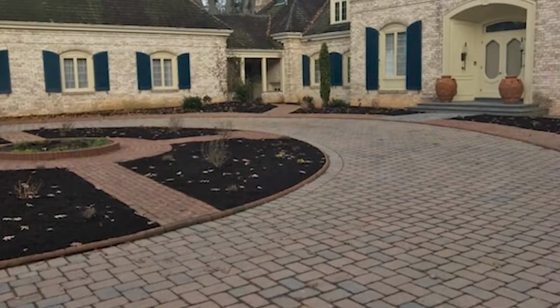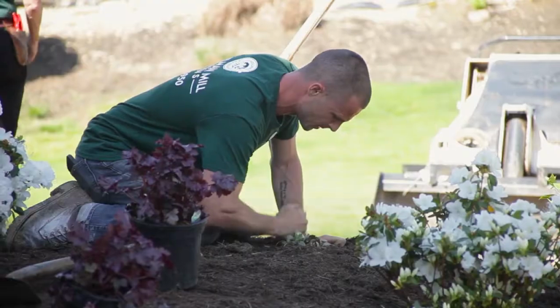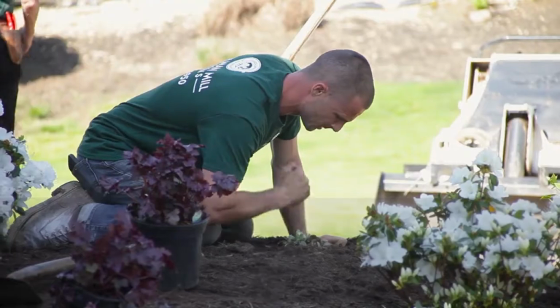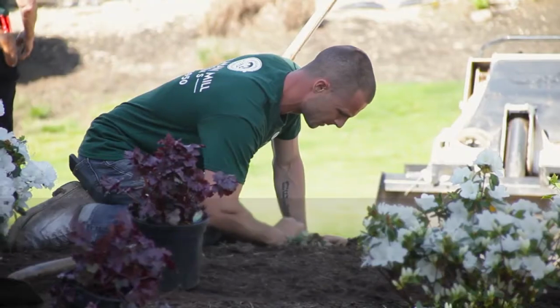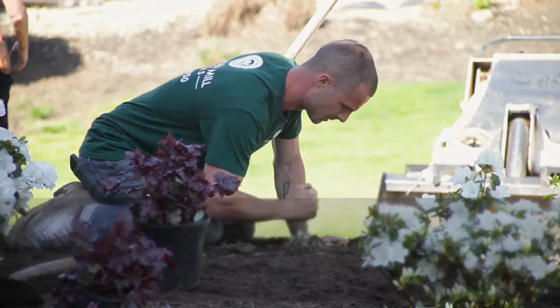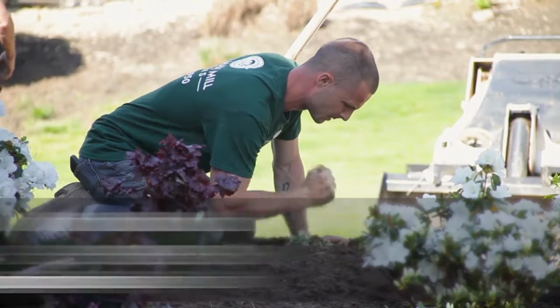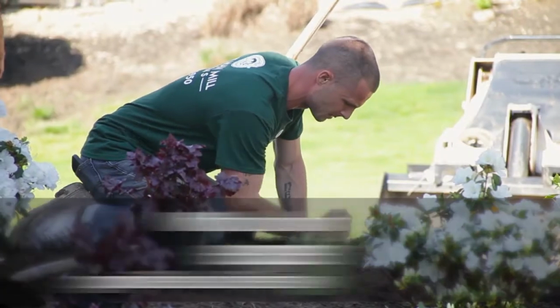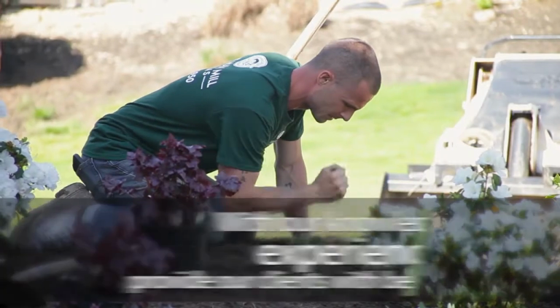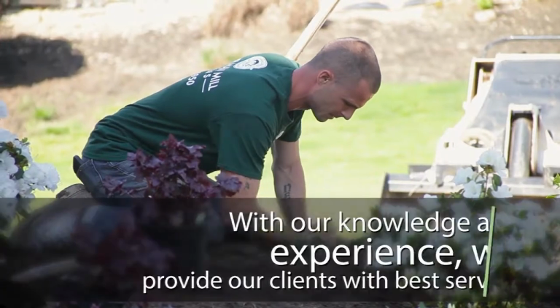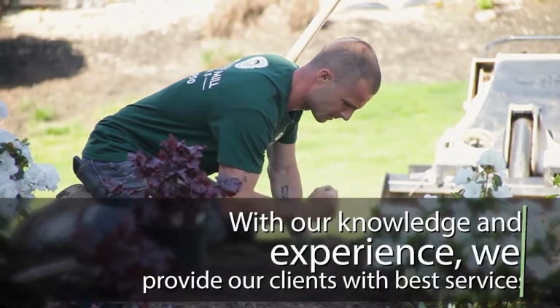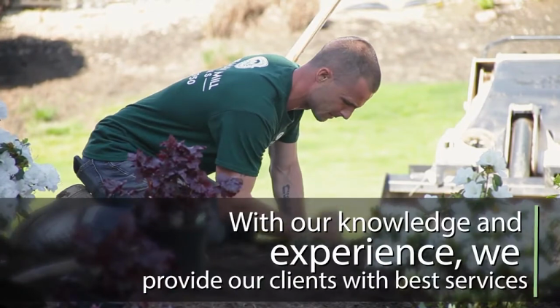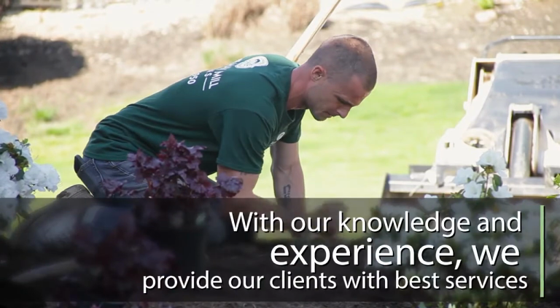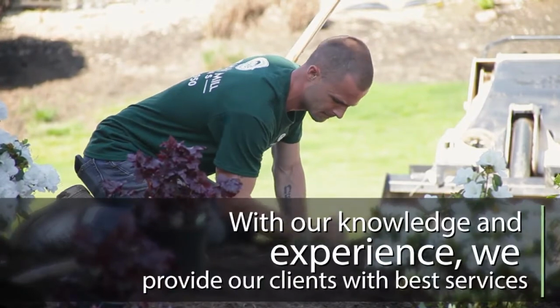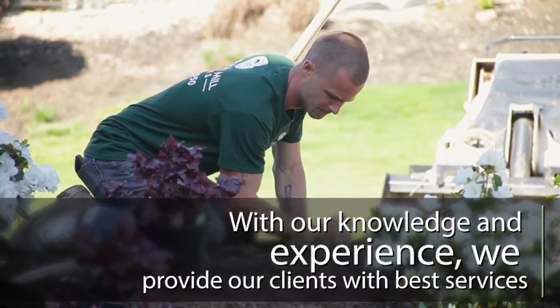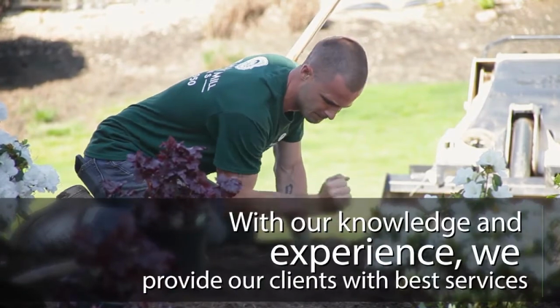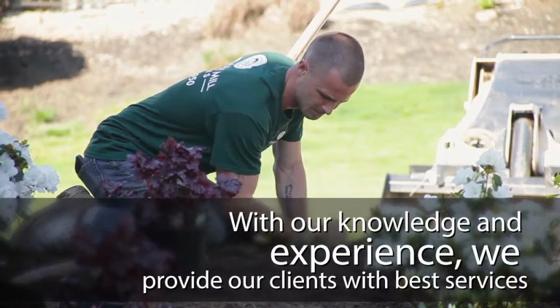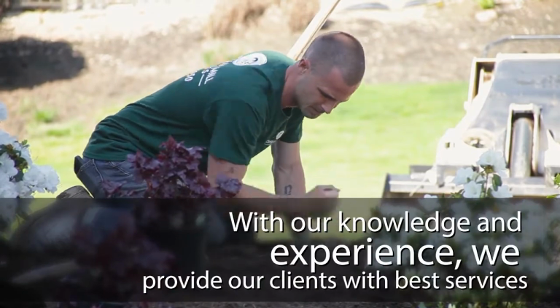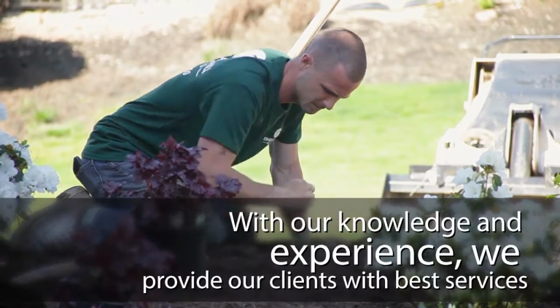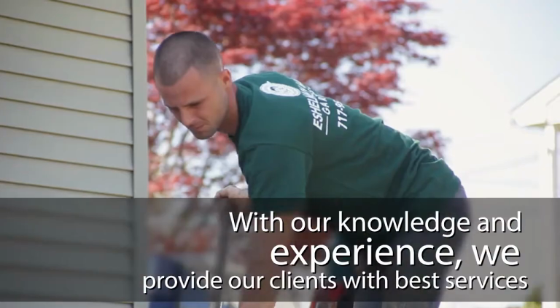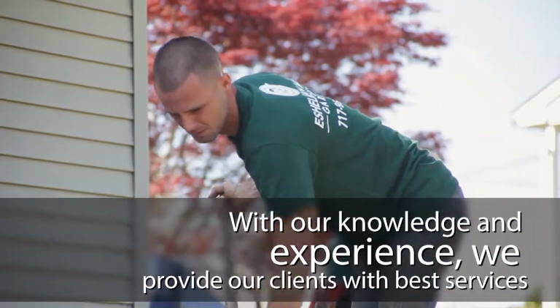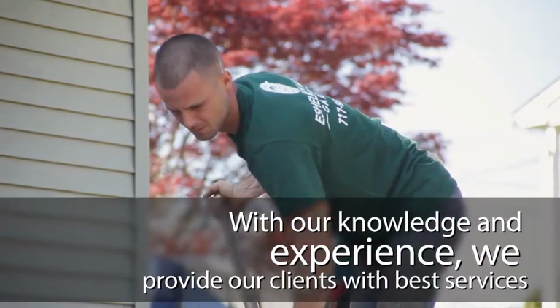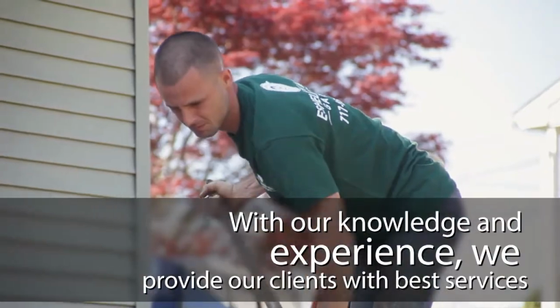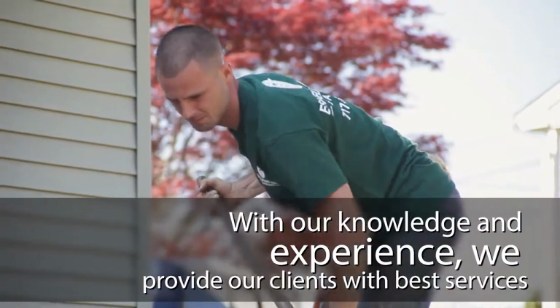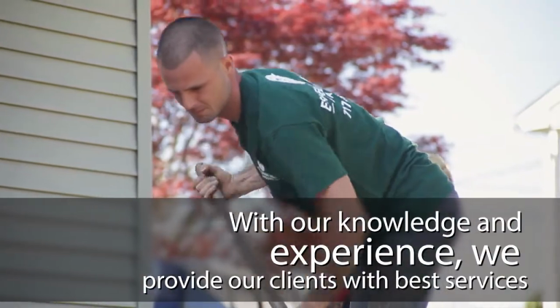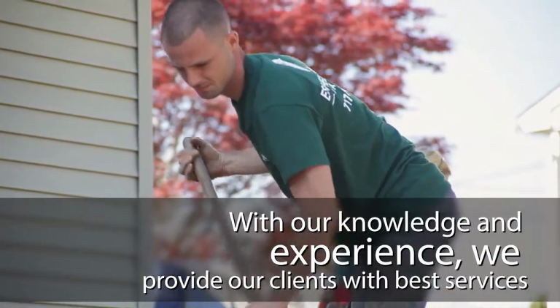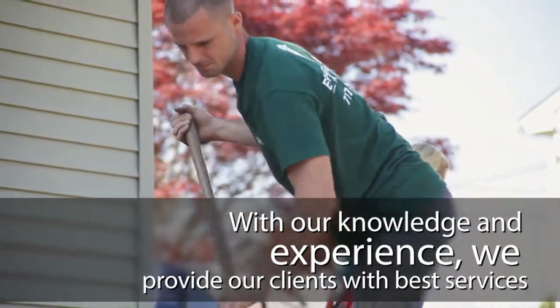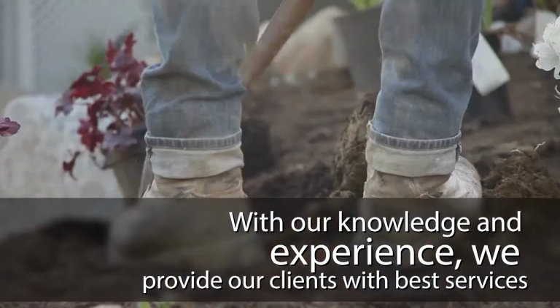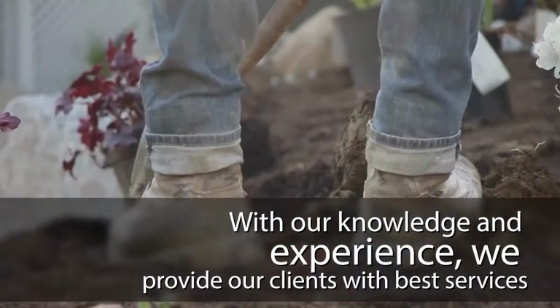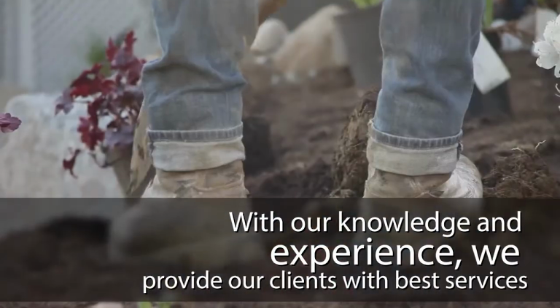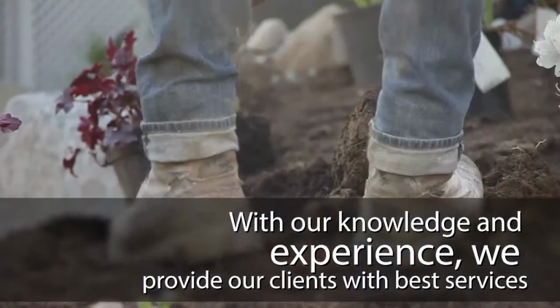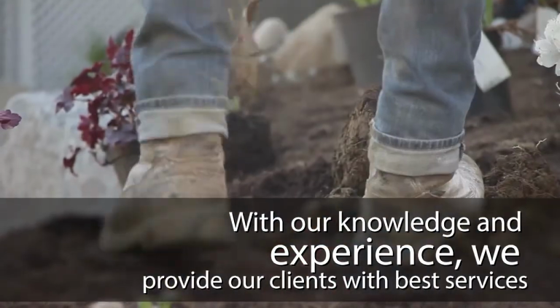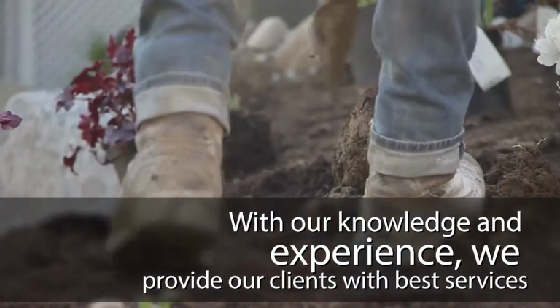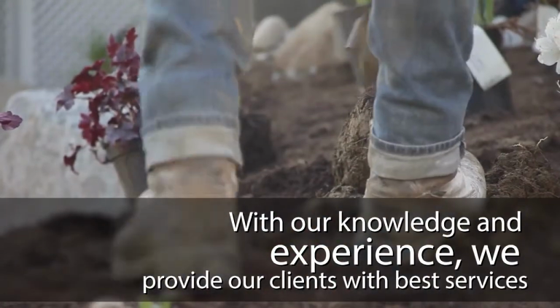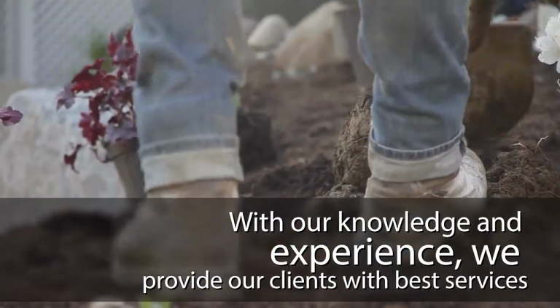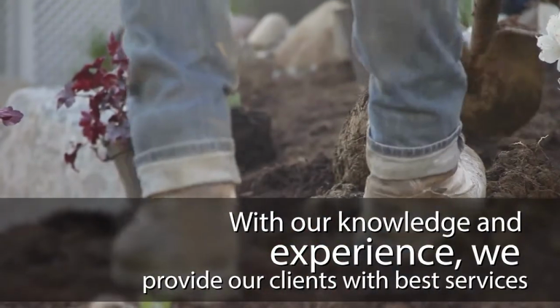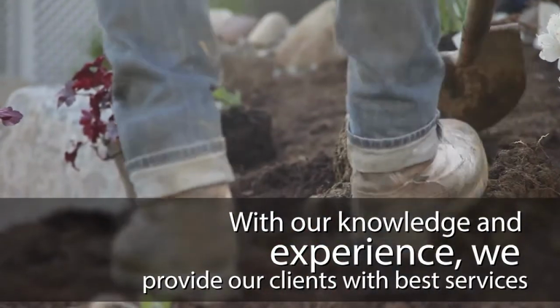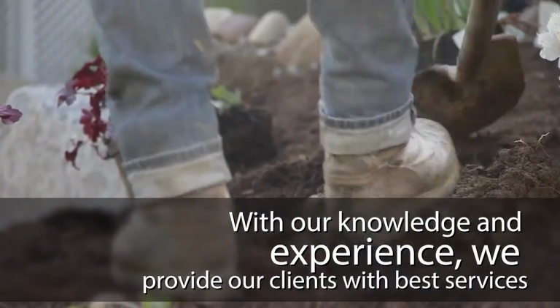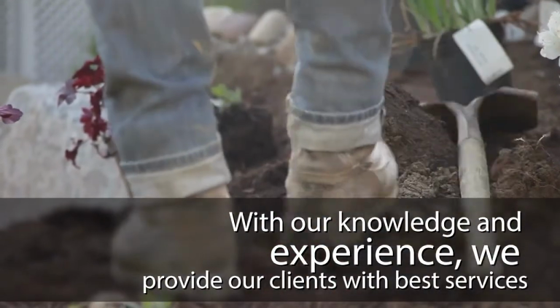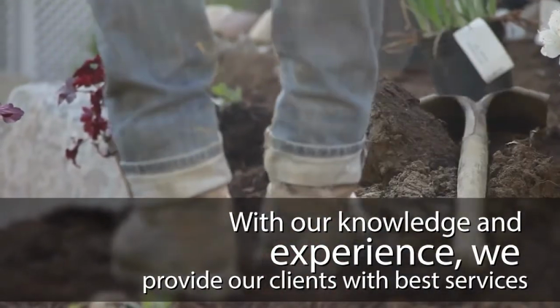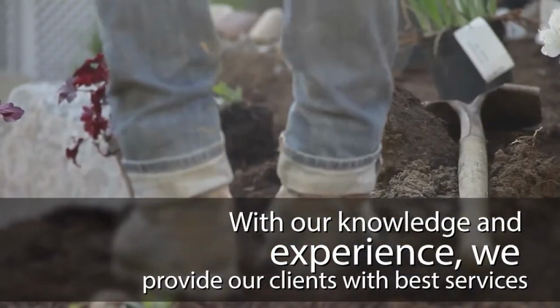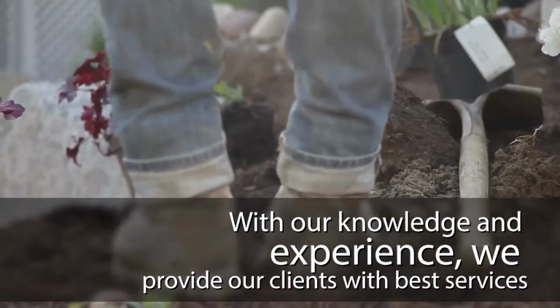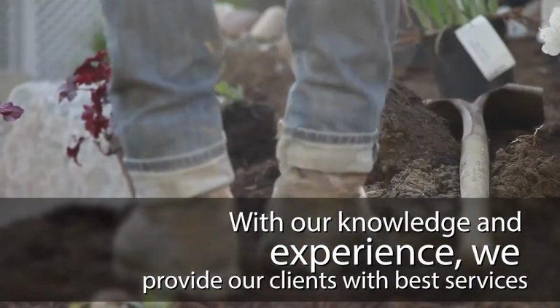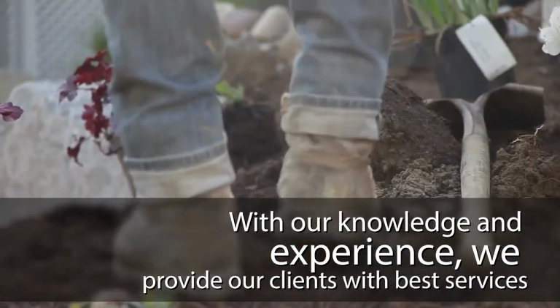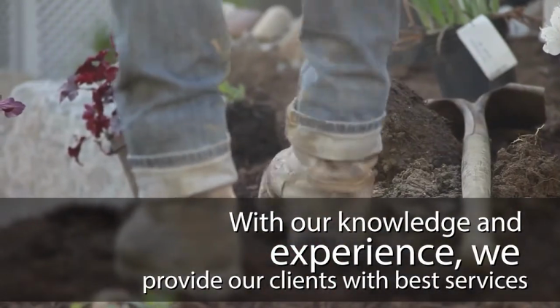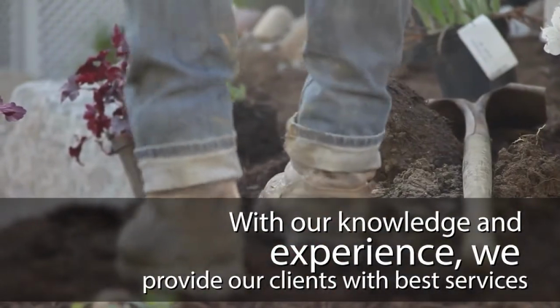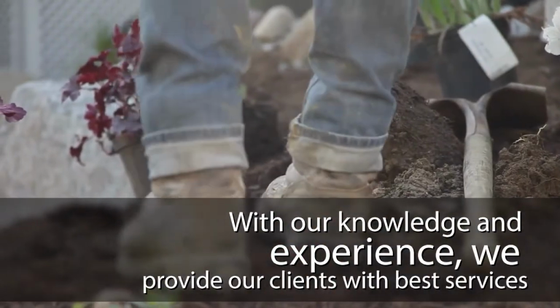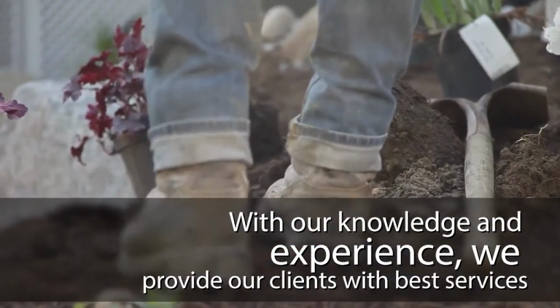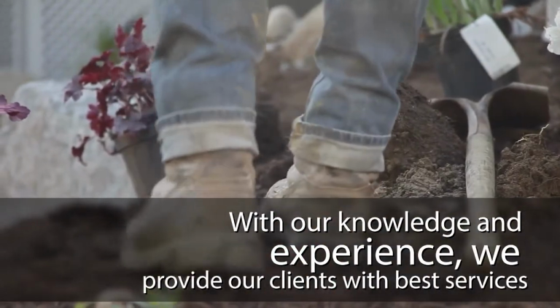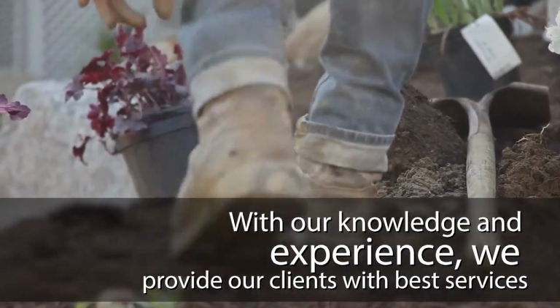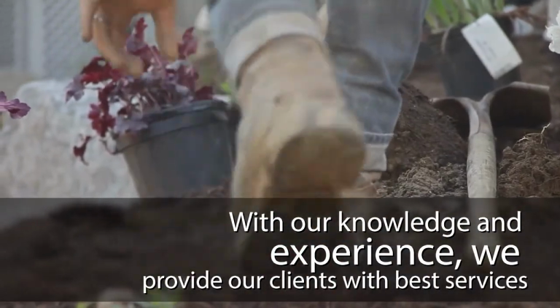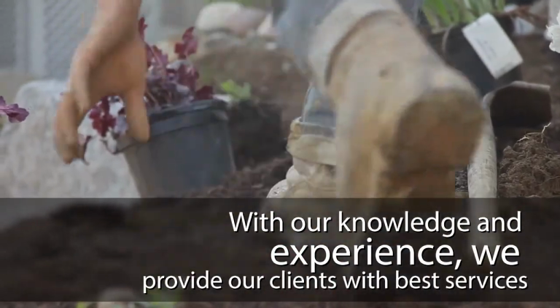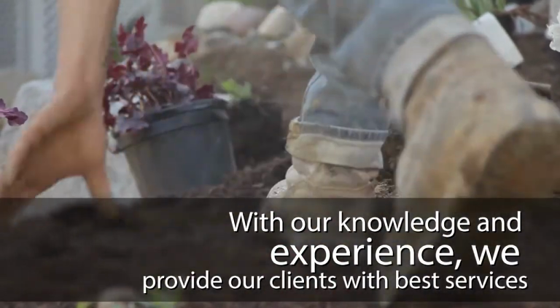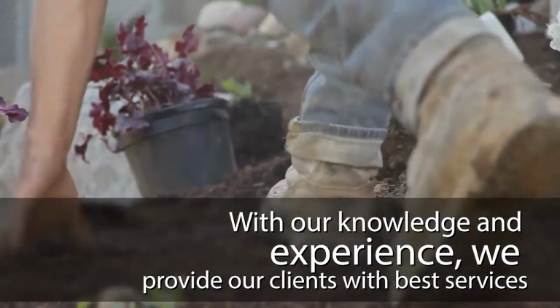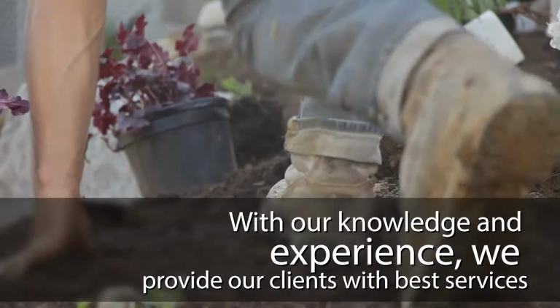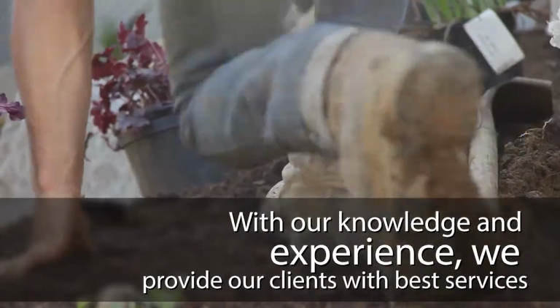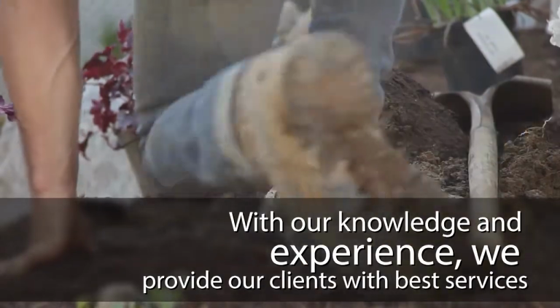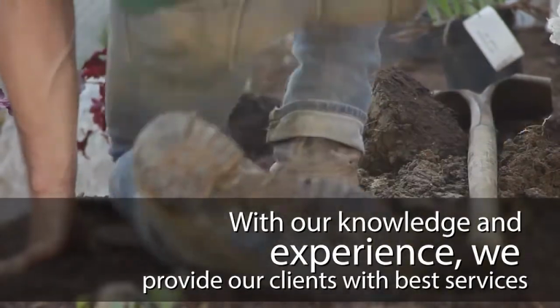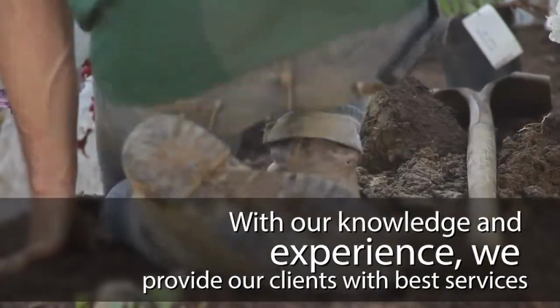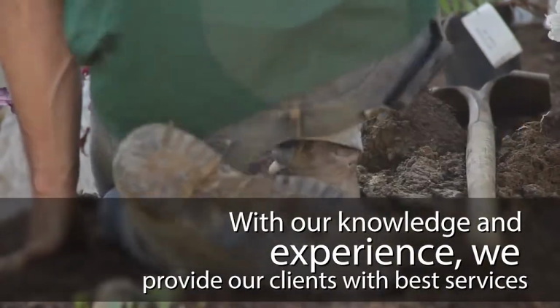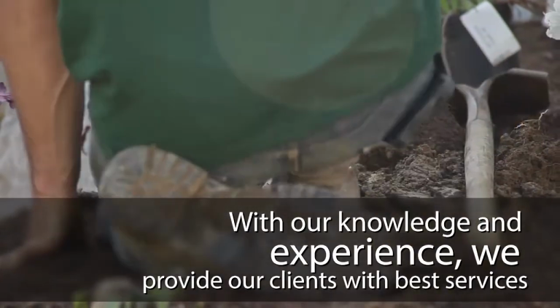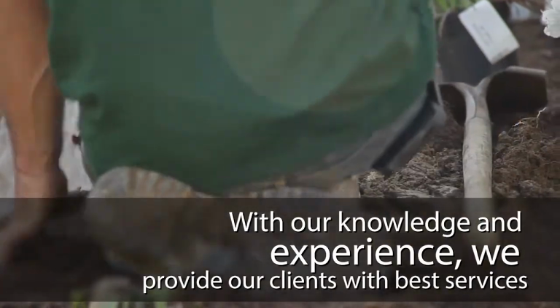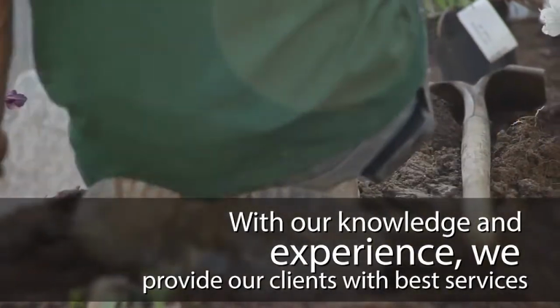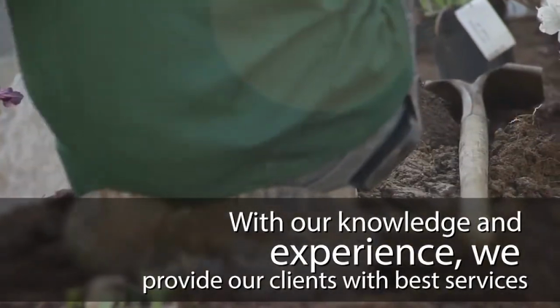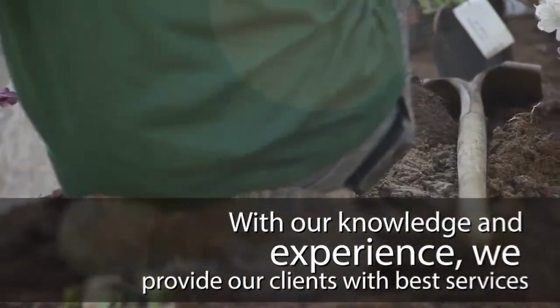With the years of experience here, we've seen everything, we've done everything, and there's nothing we can't do to provide the client with the best service.